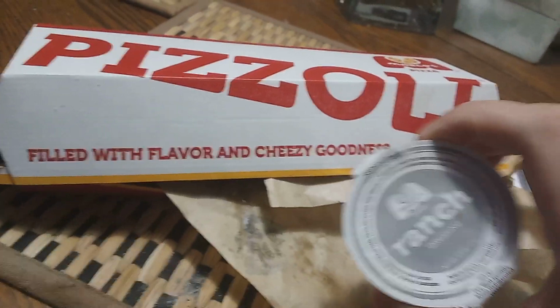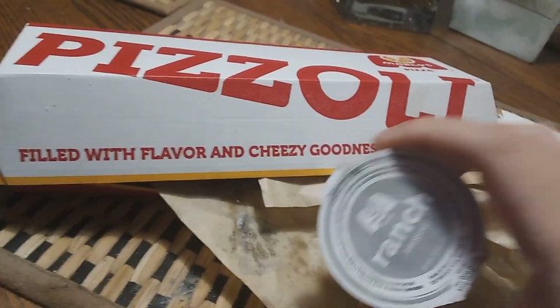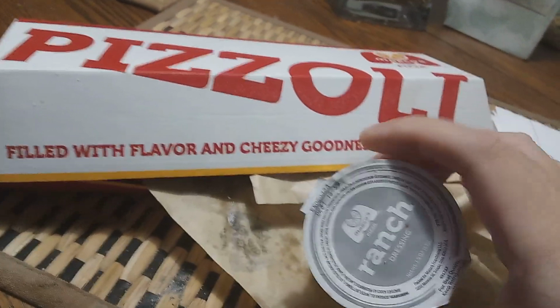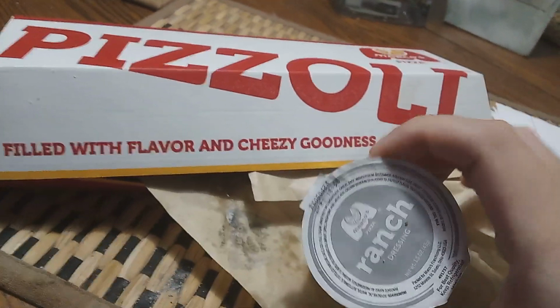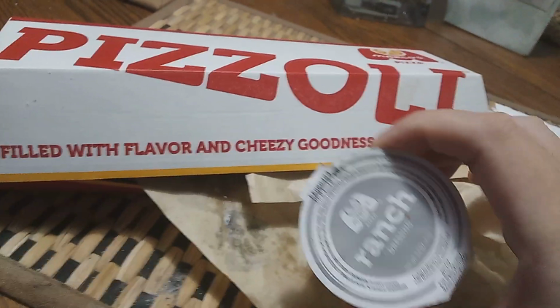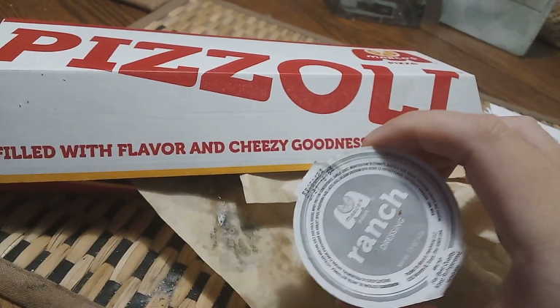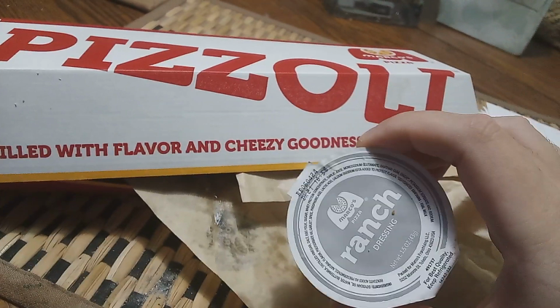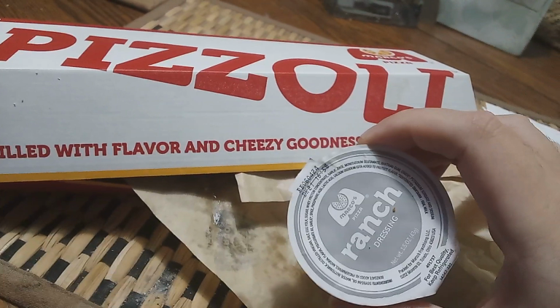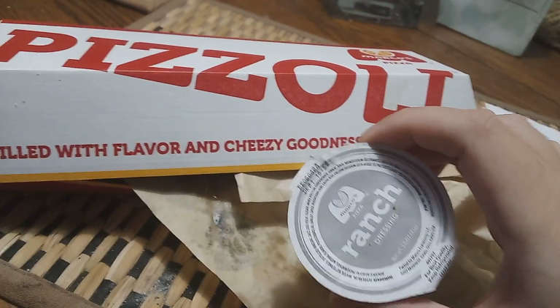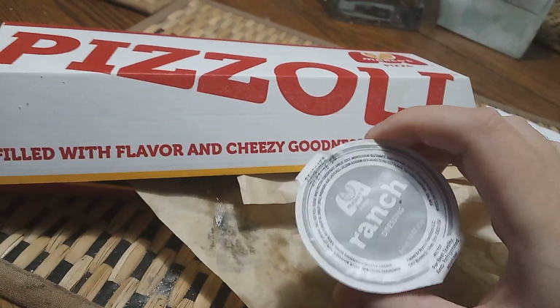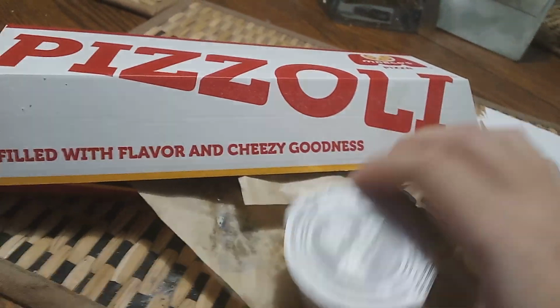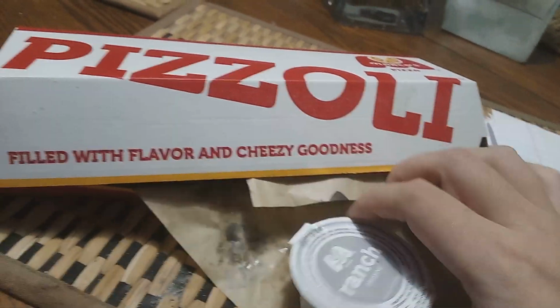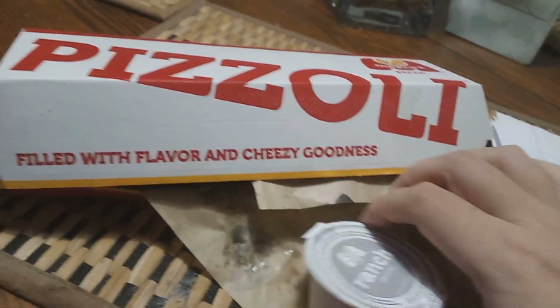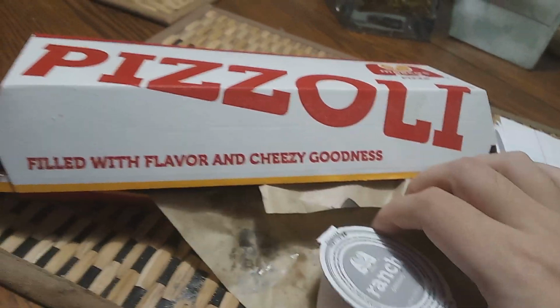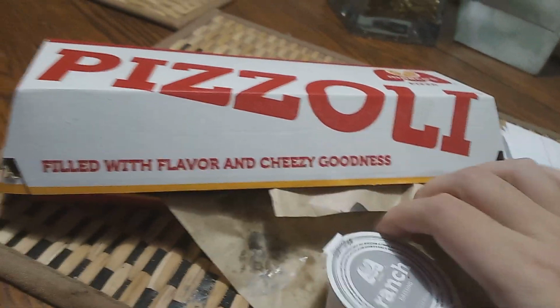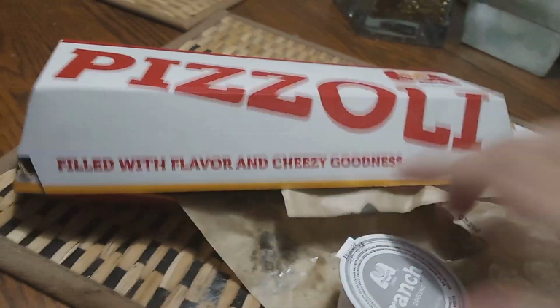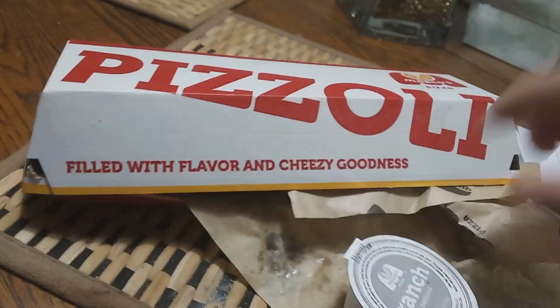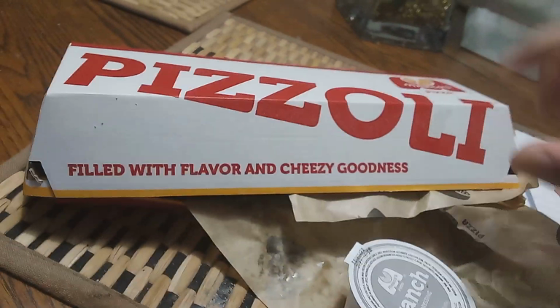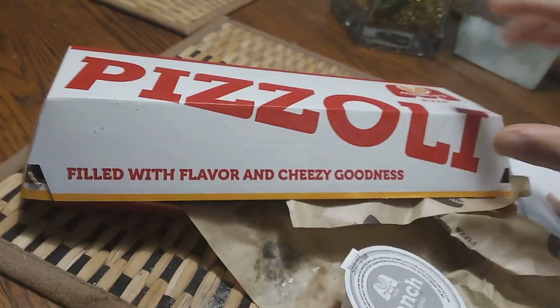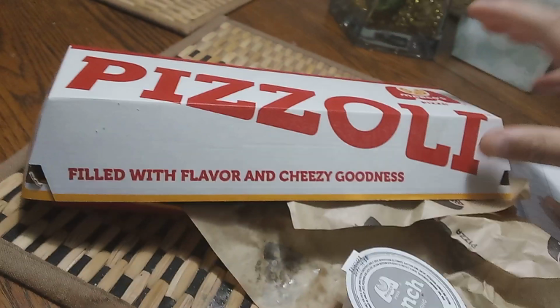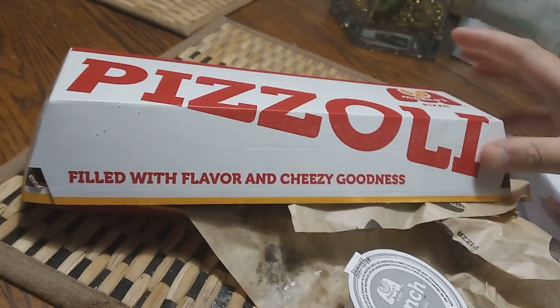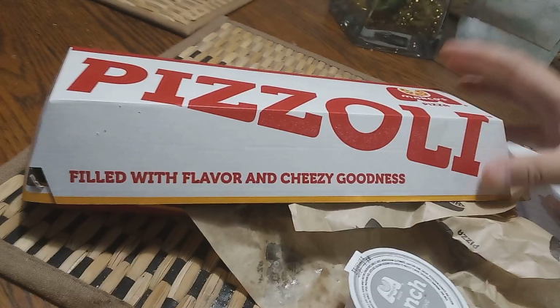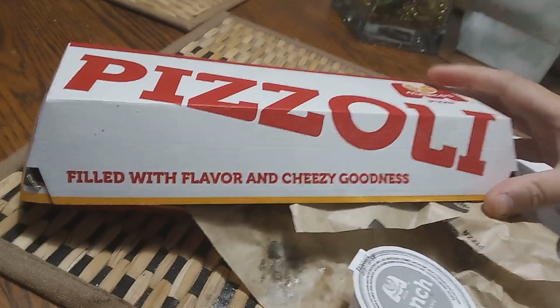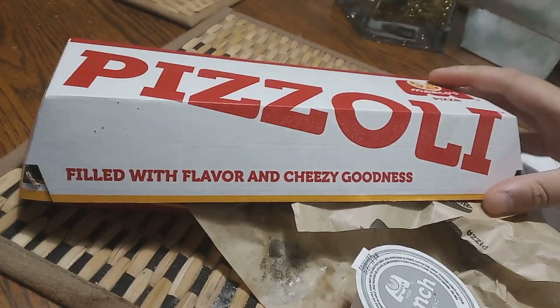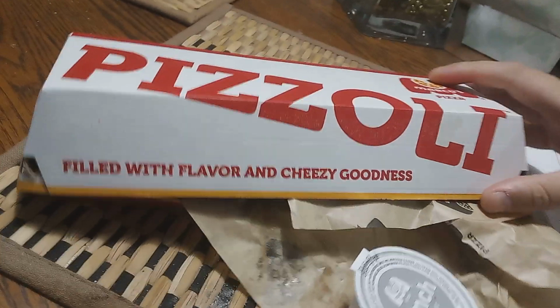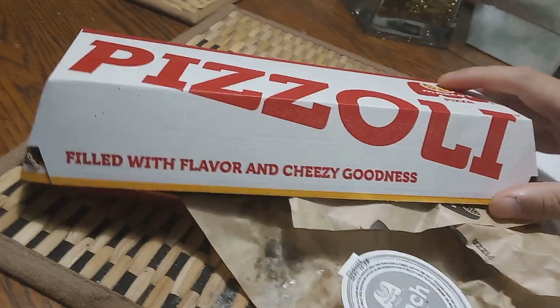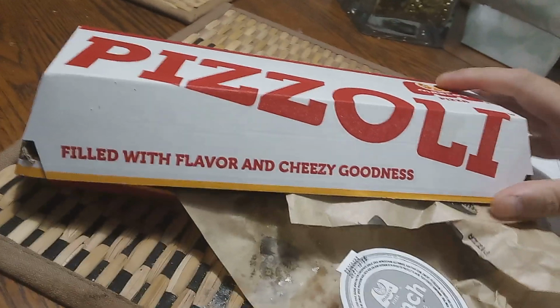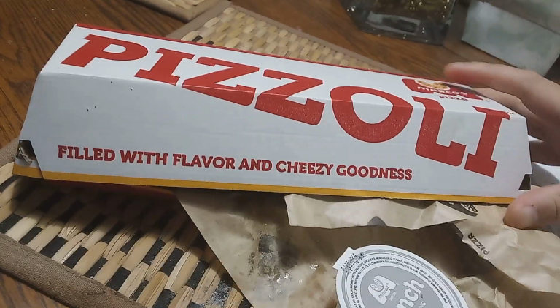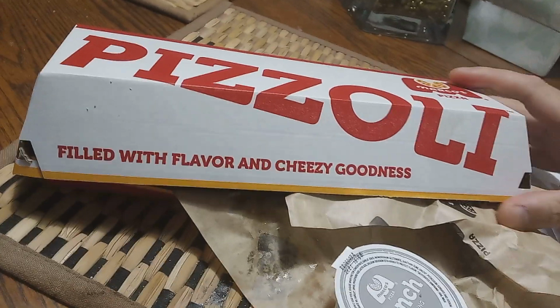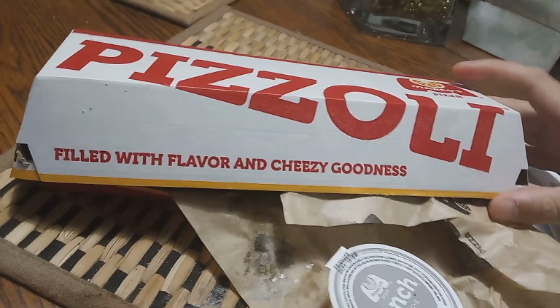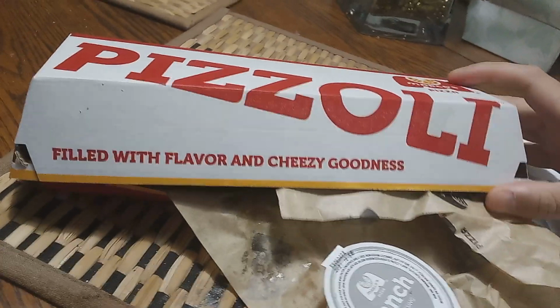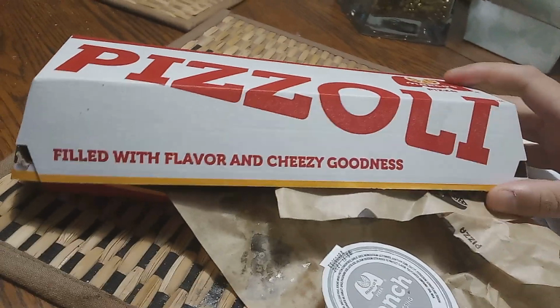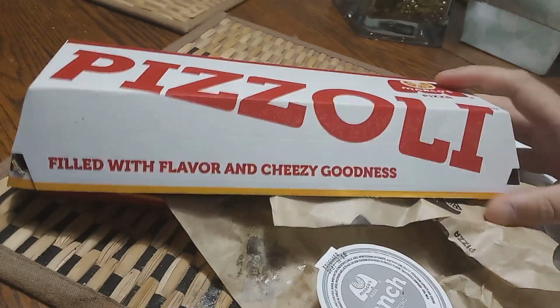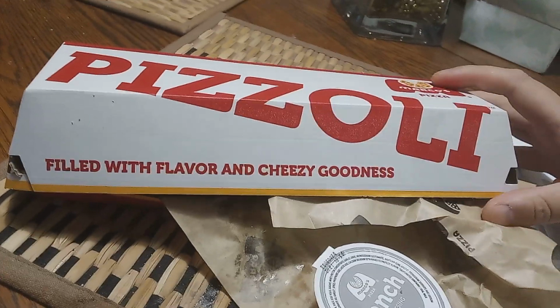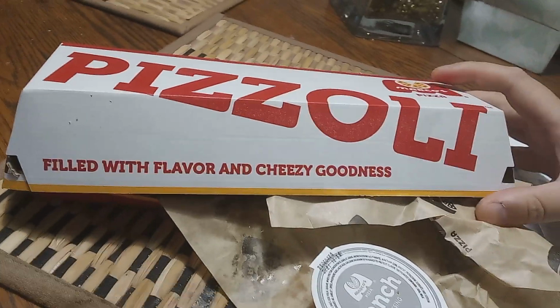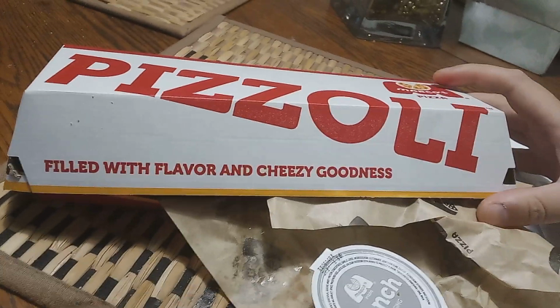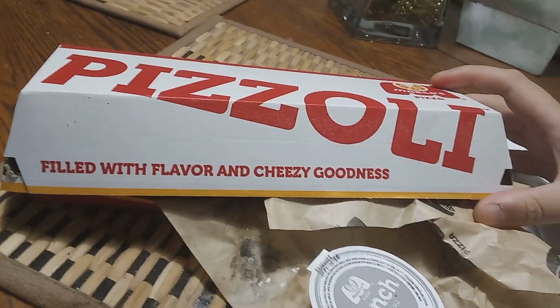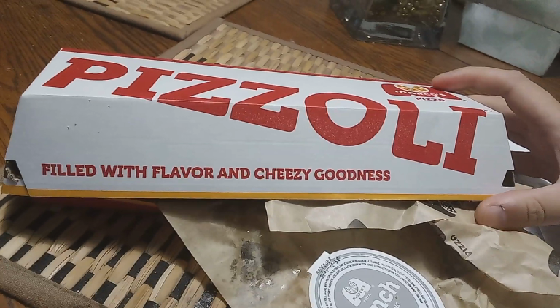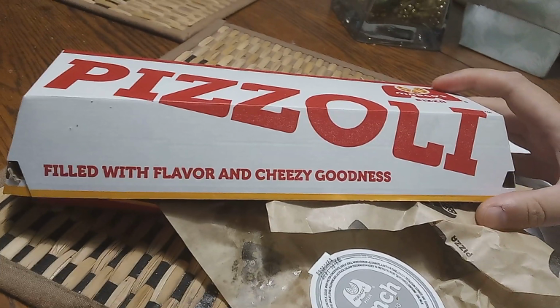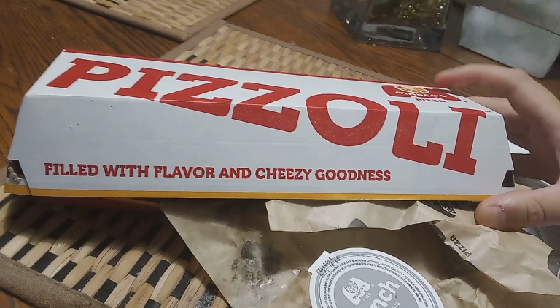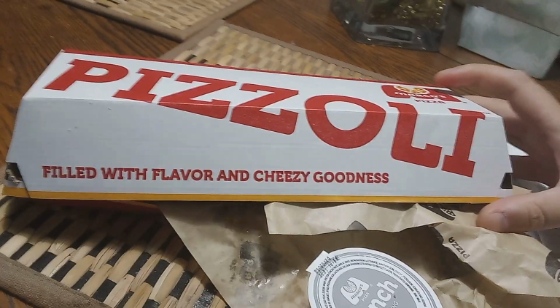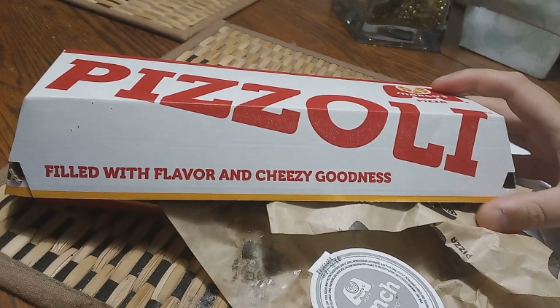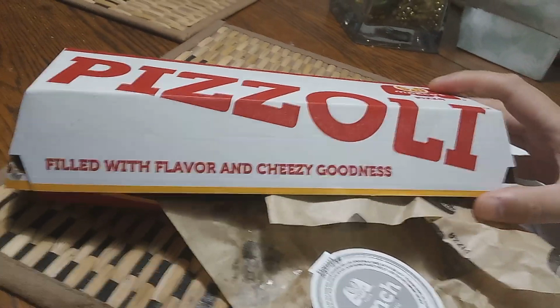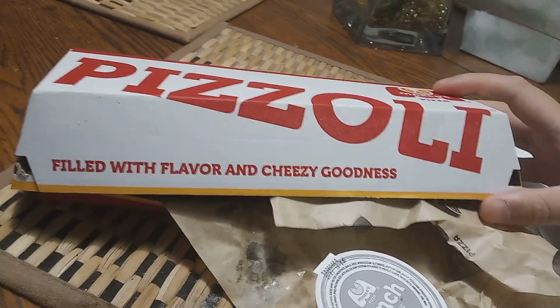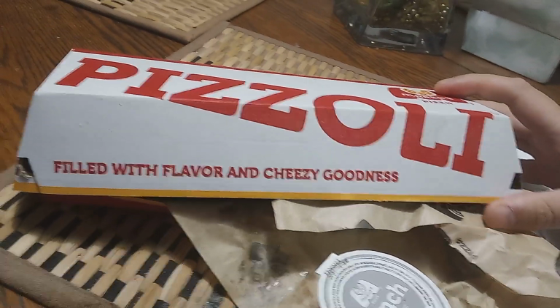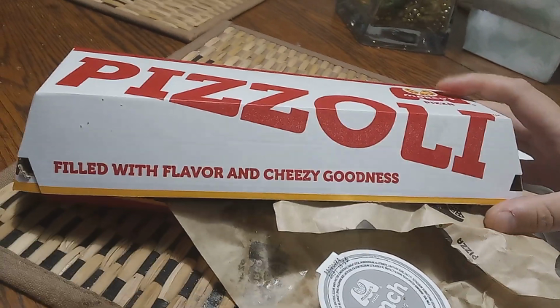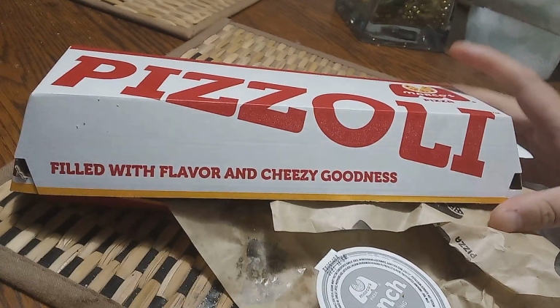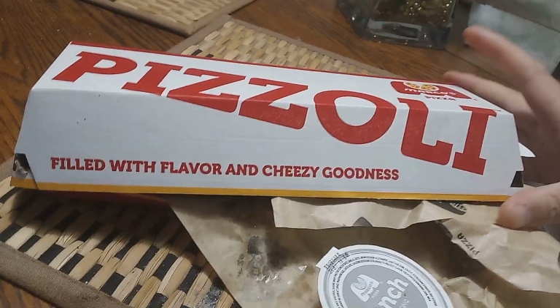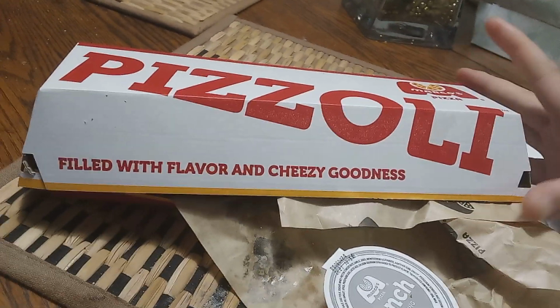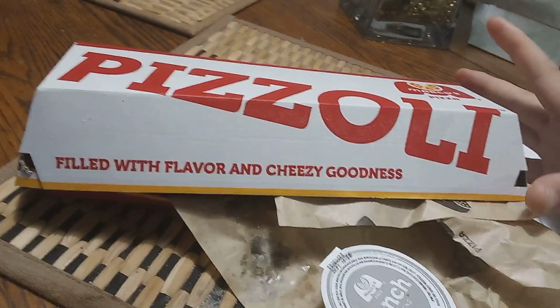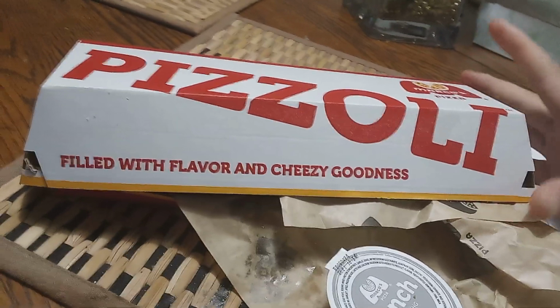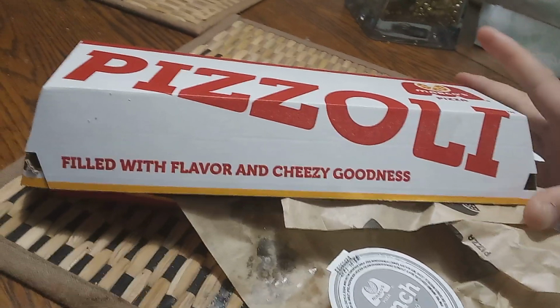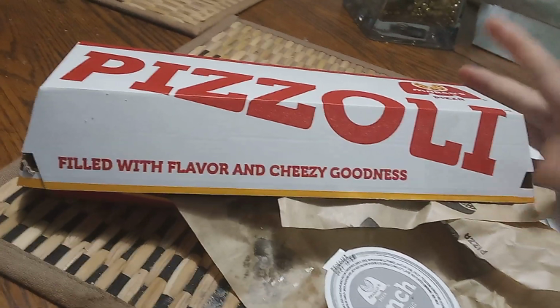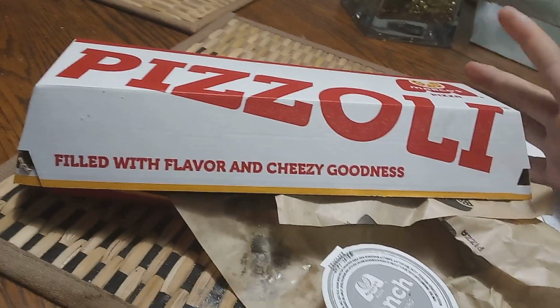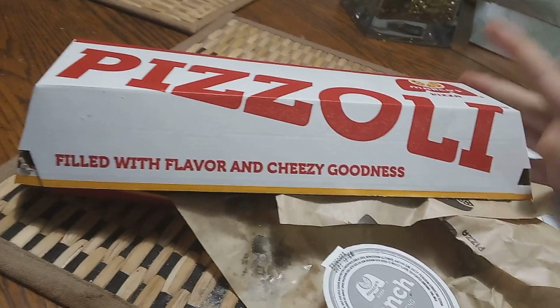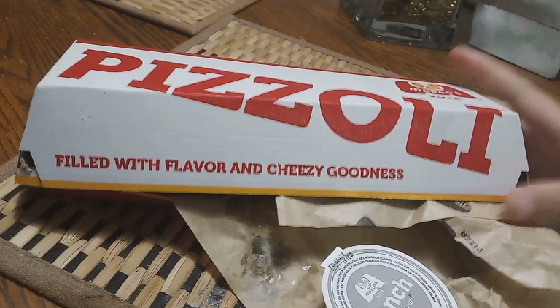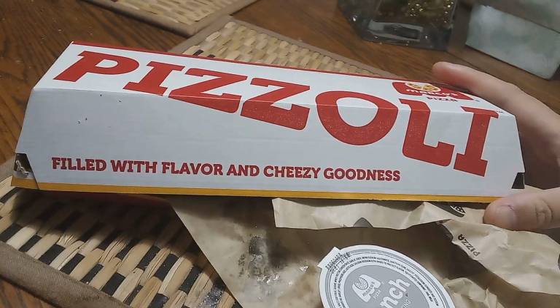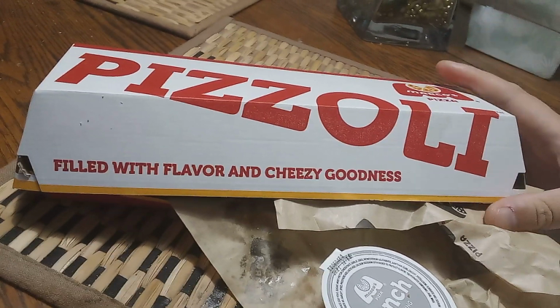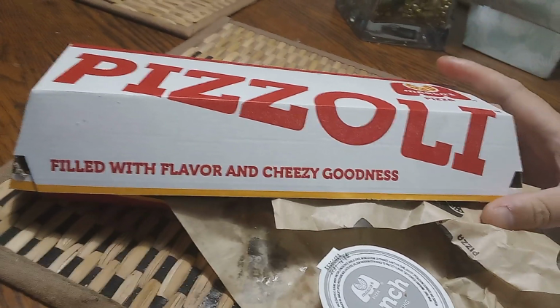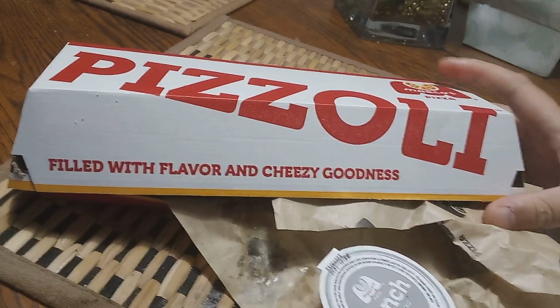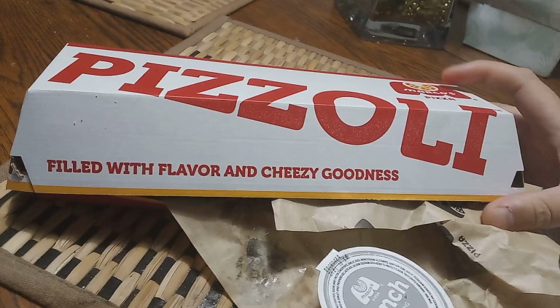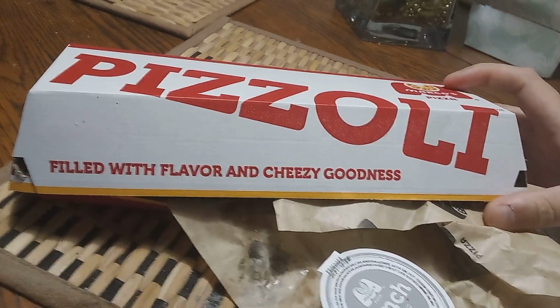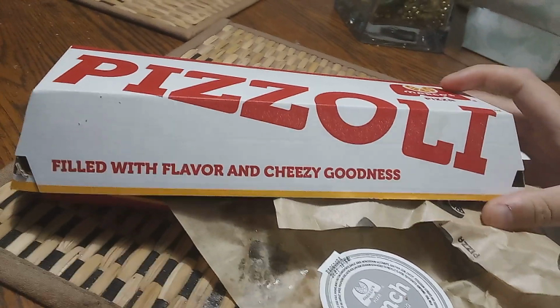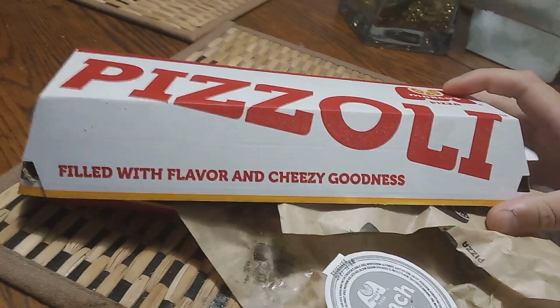I also got the XL cheese, but it was overdone, overcooked. Didn't look good. It was still yummy, but I had to call them out.